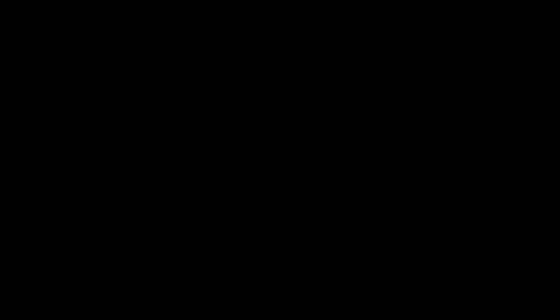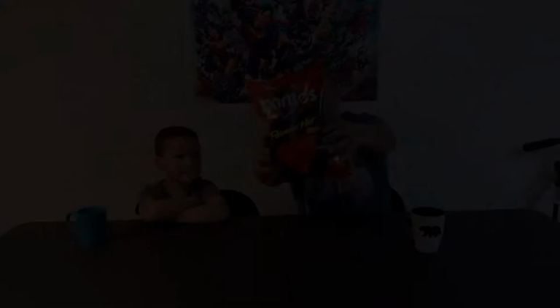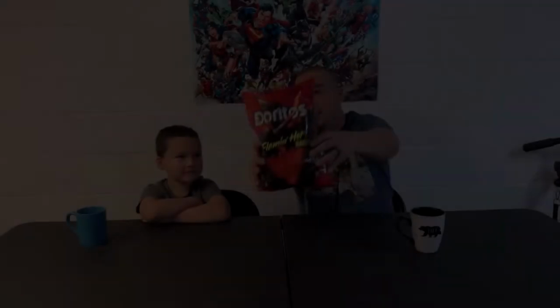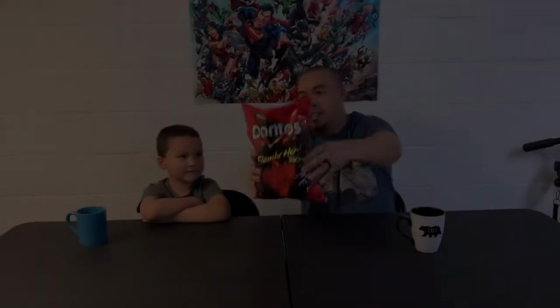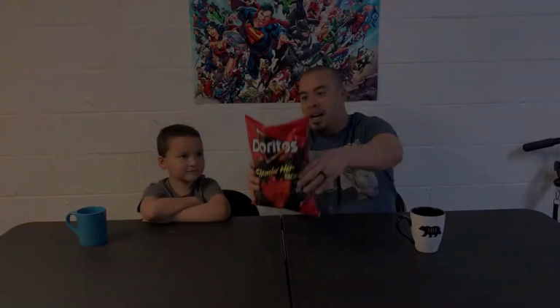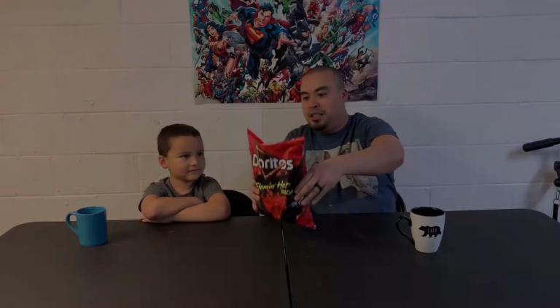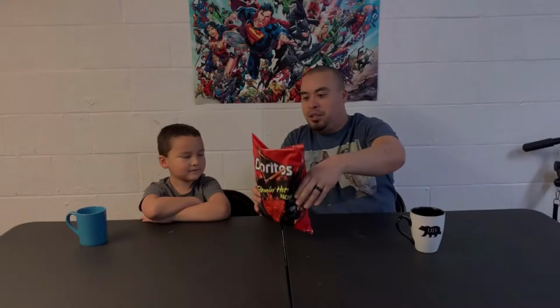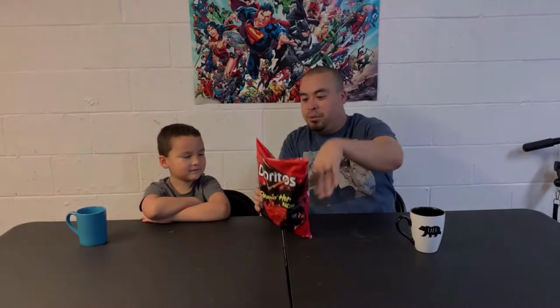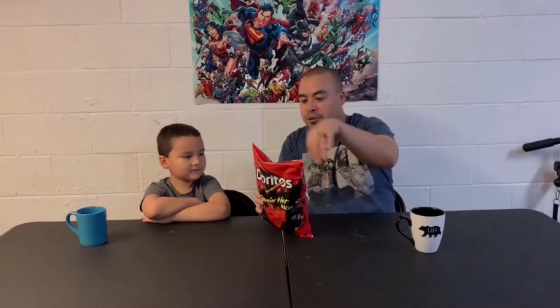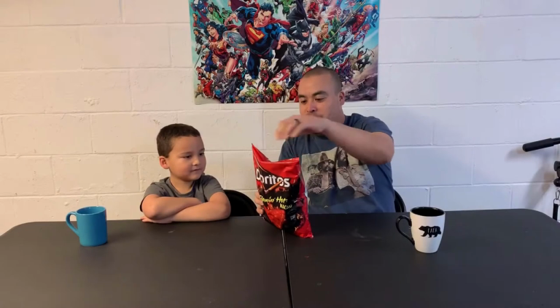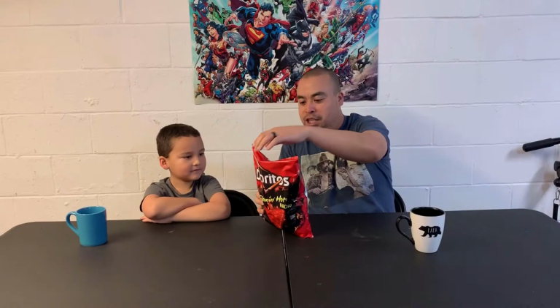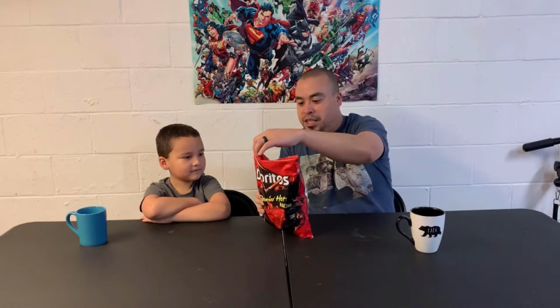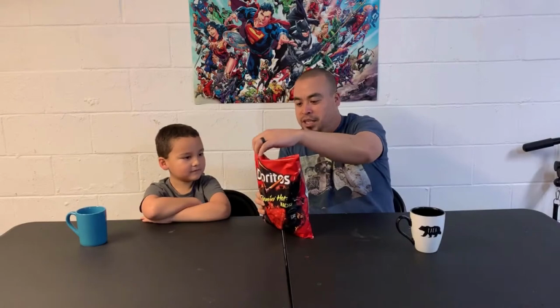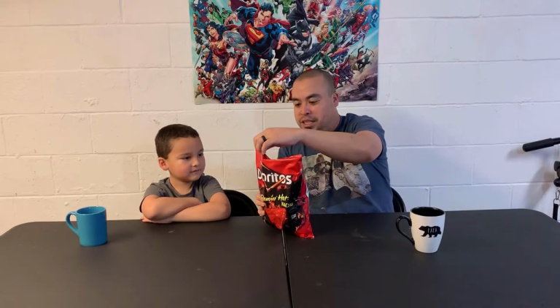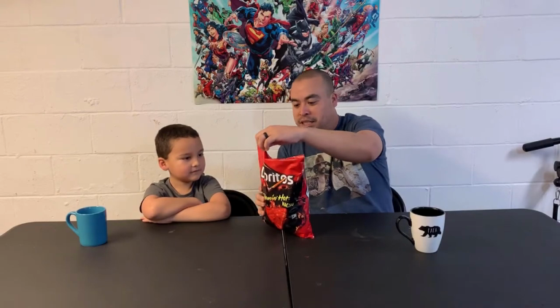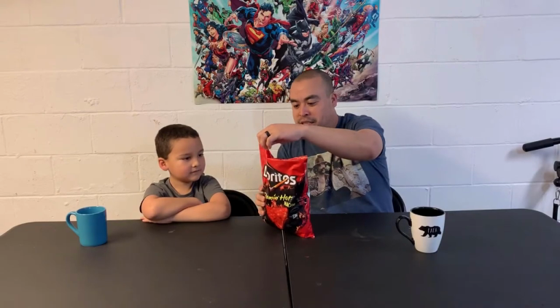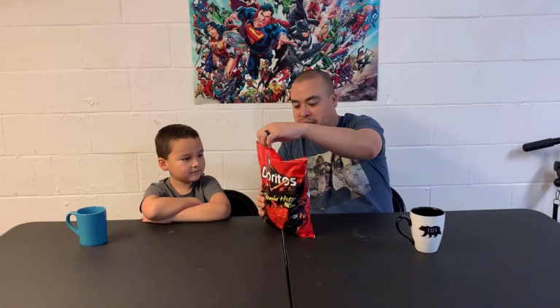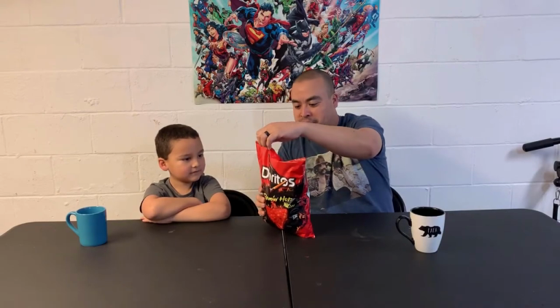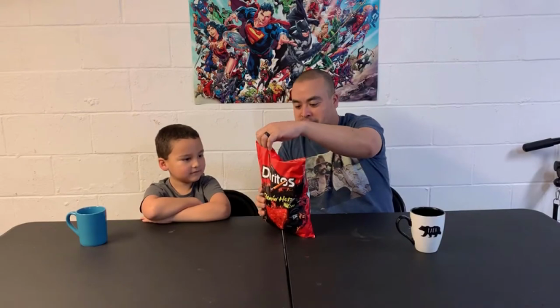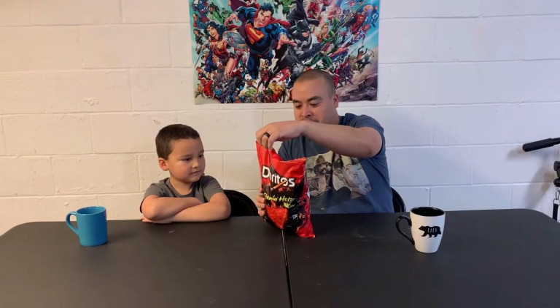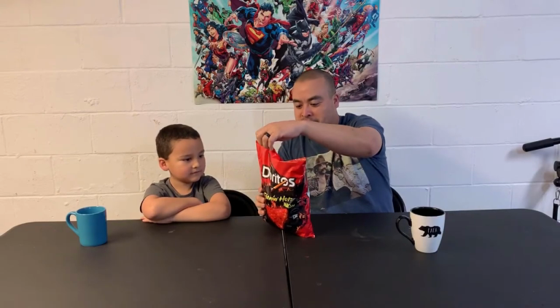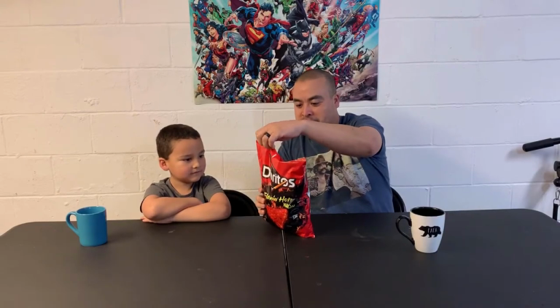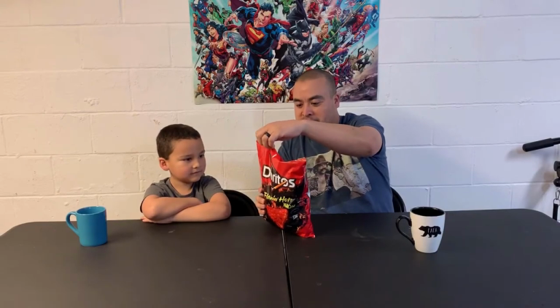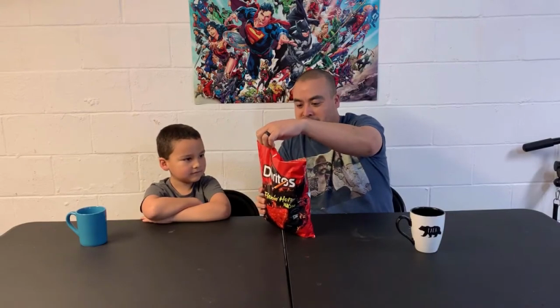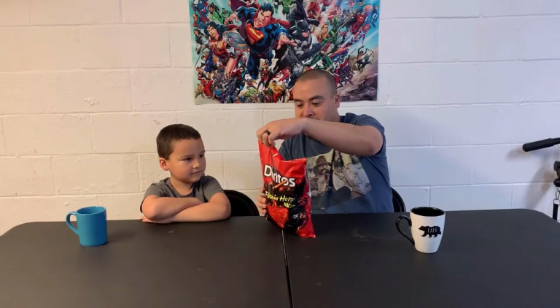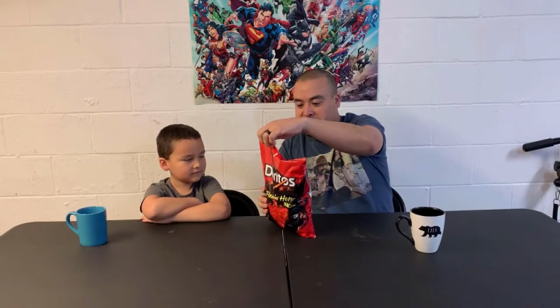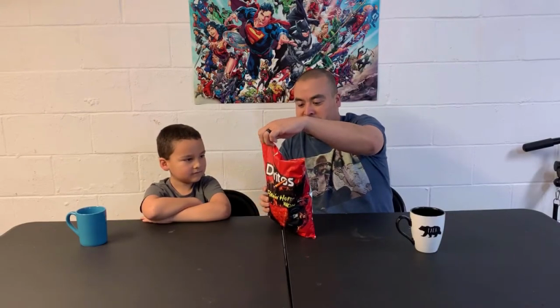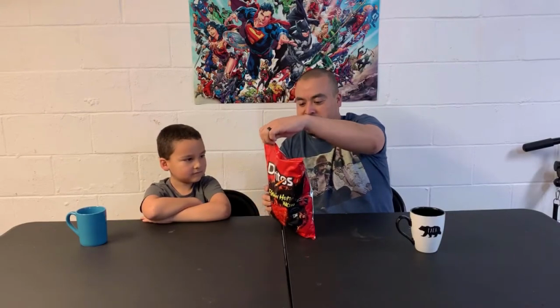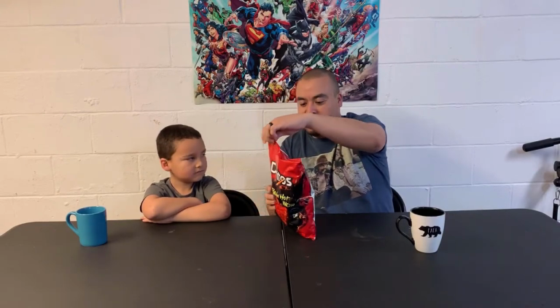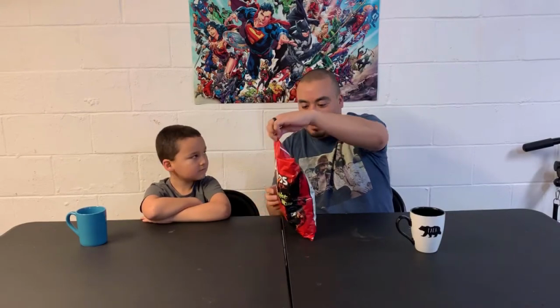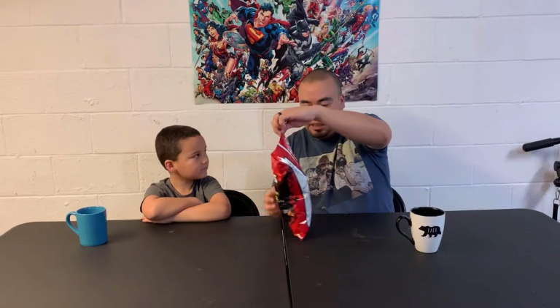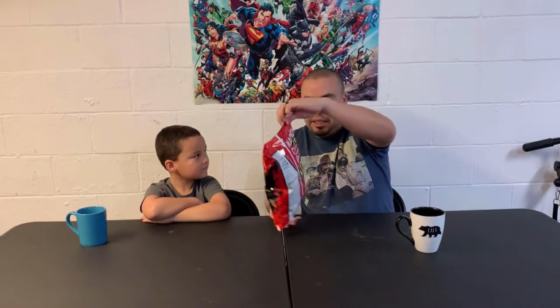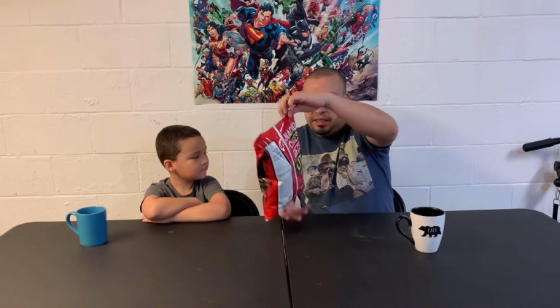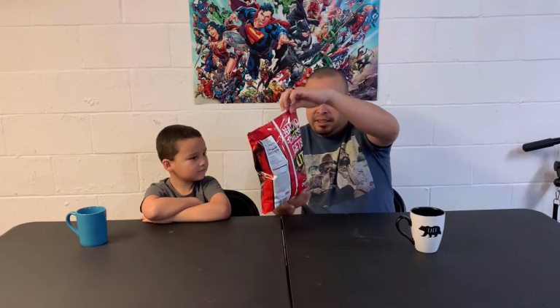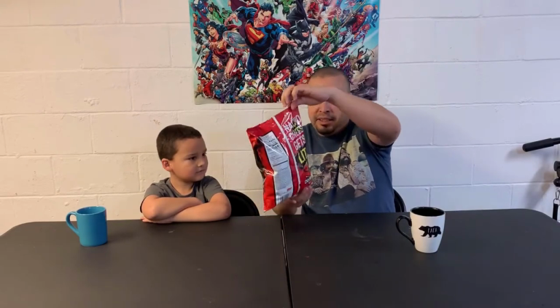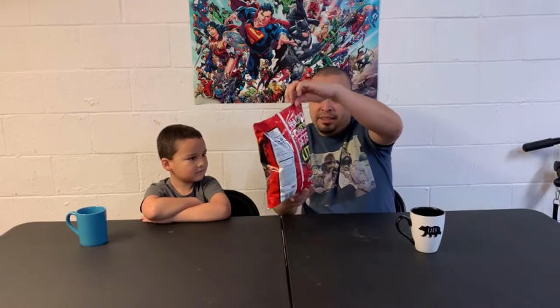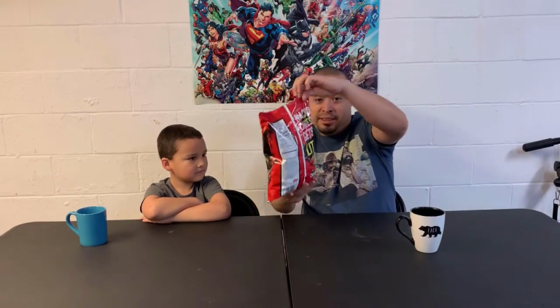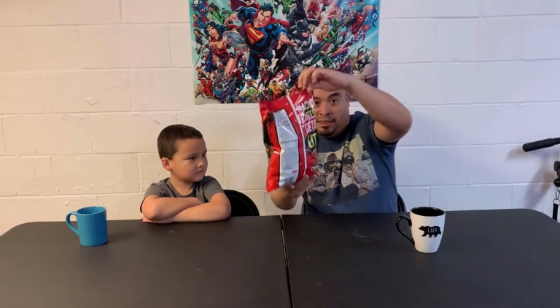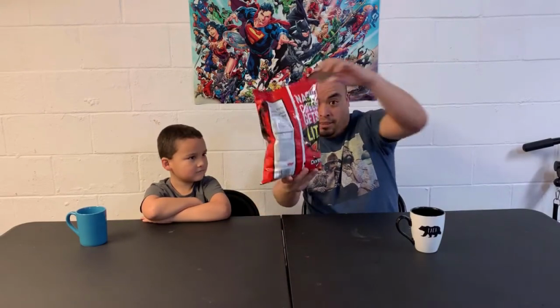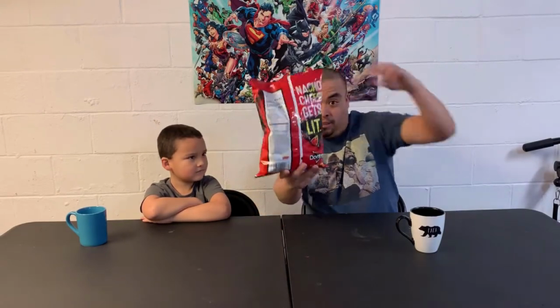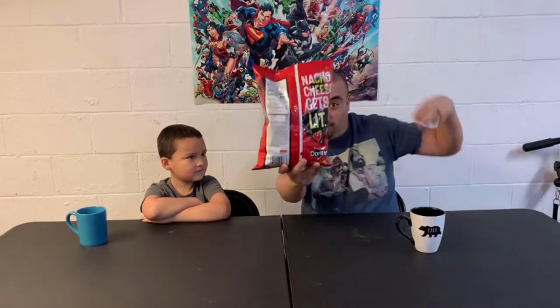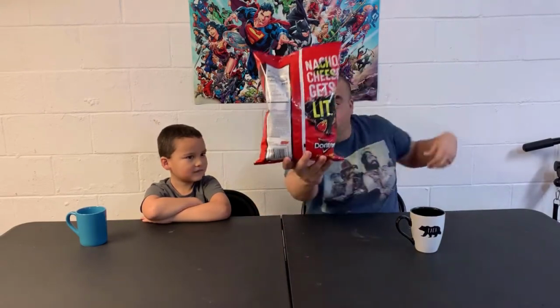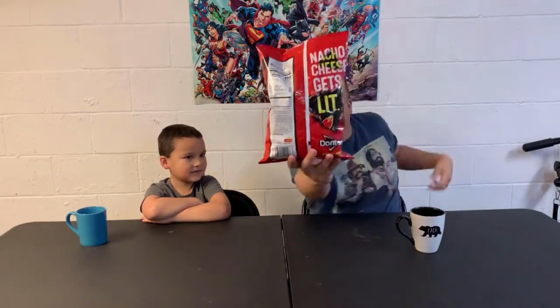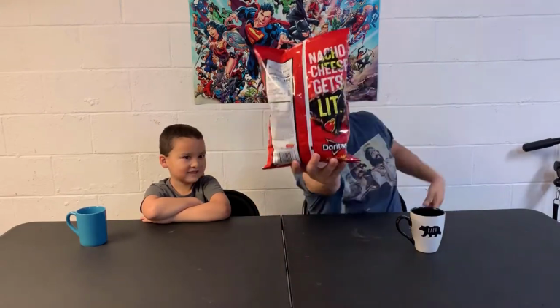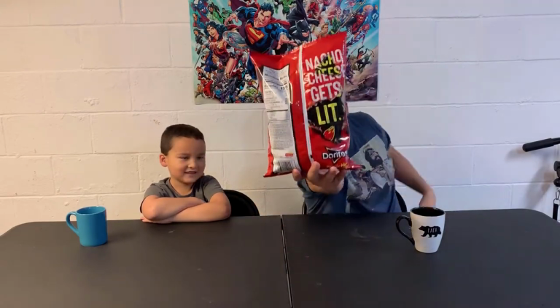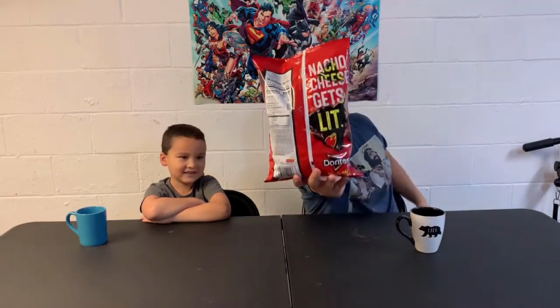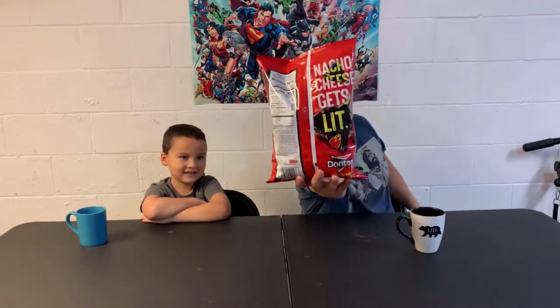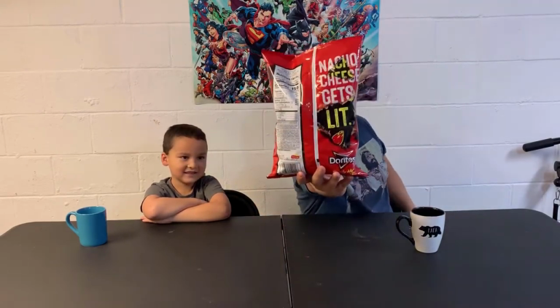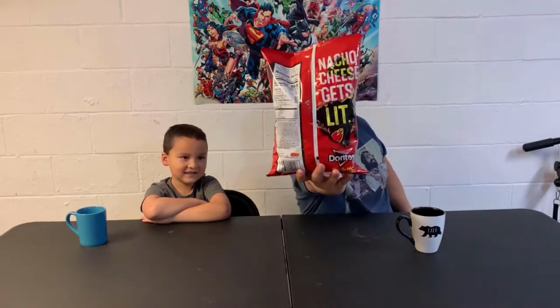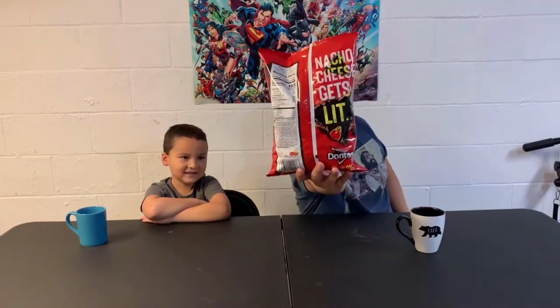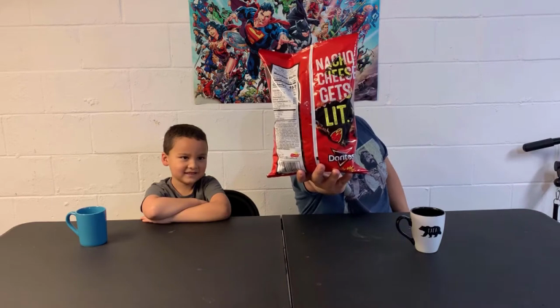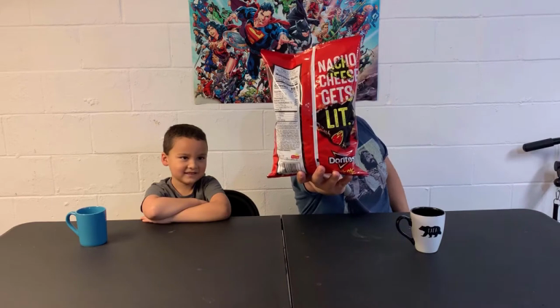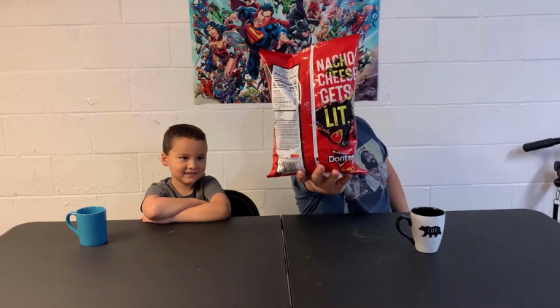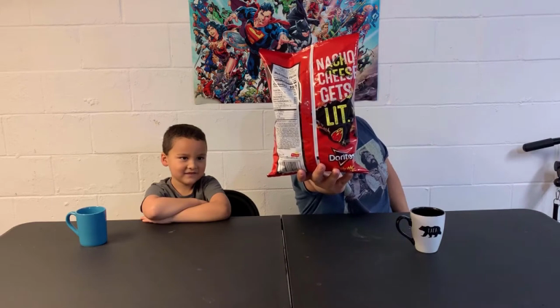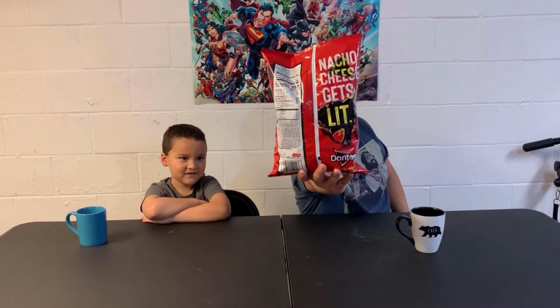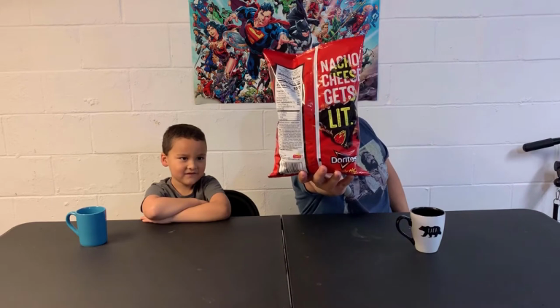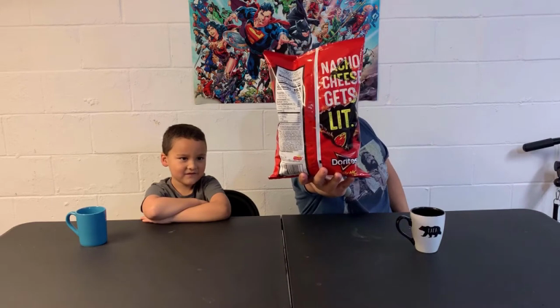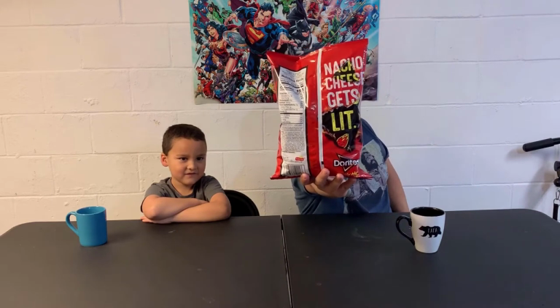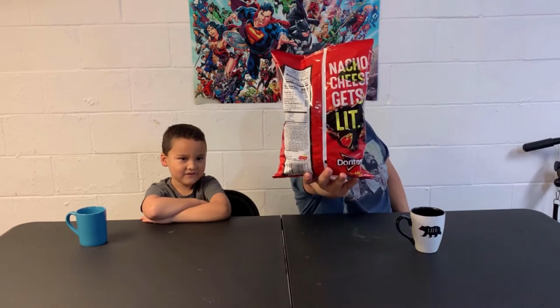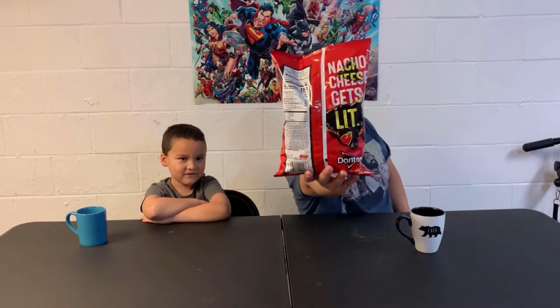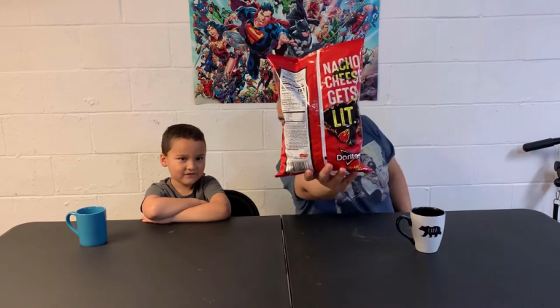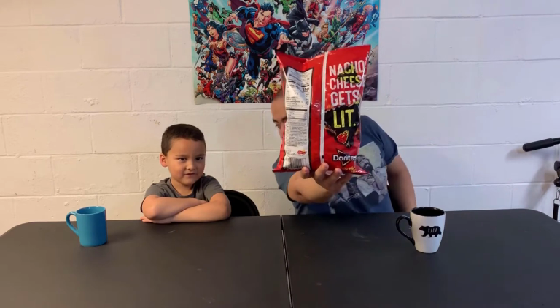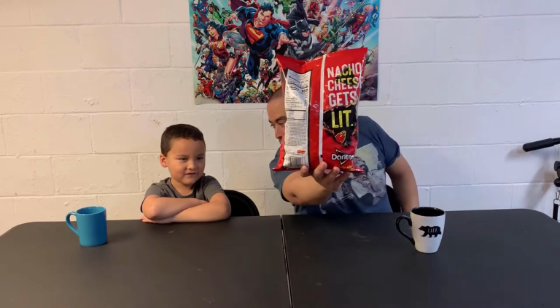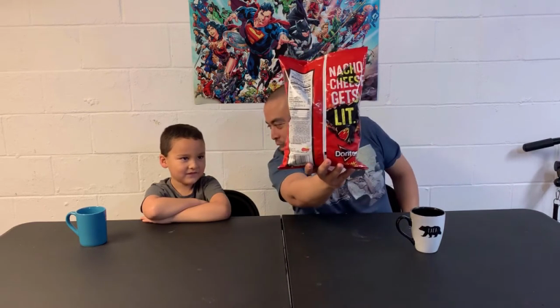Nacho cheese gets lit. What does that mean?